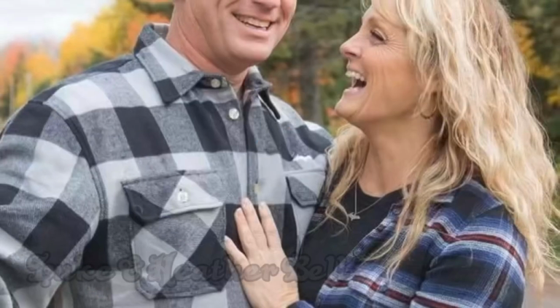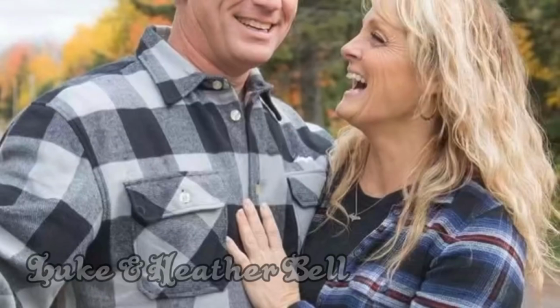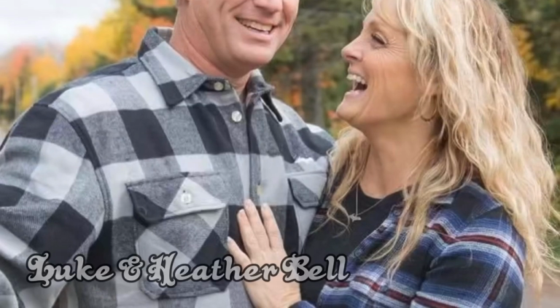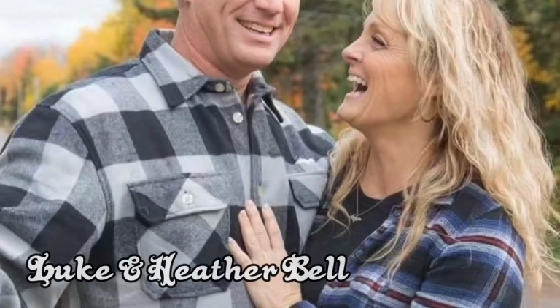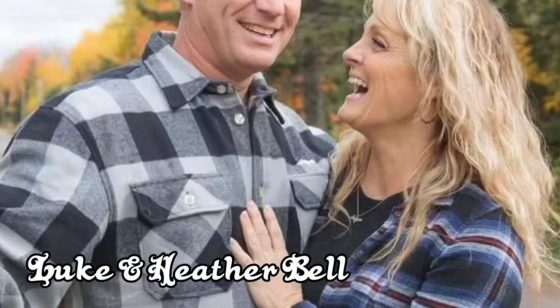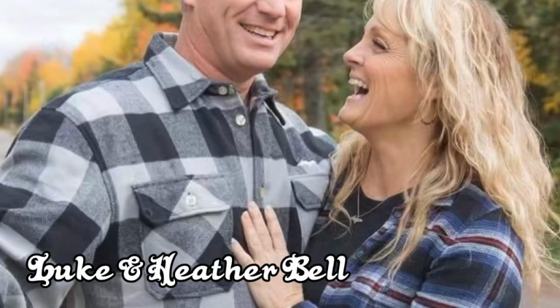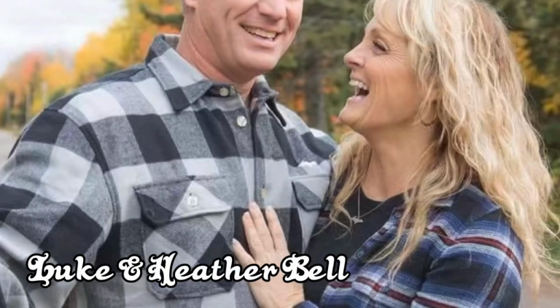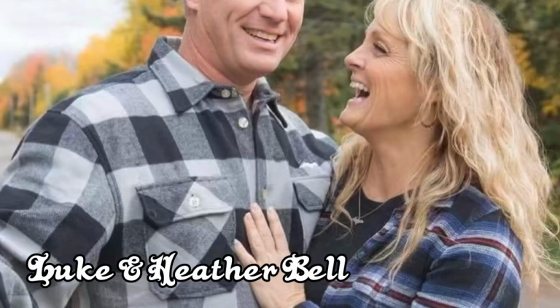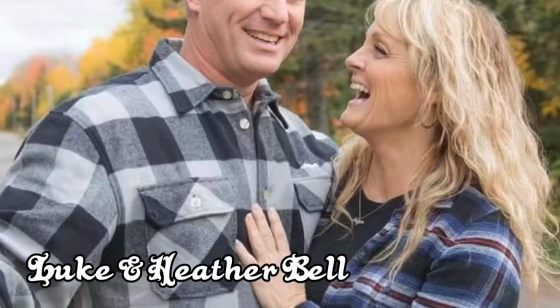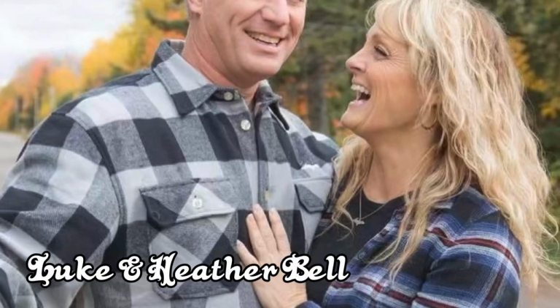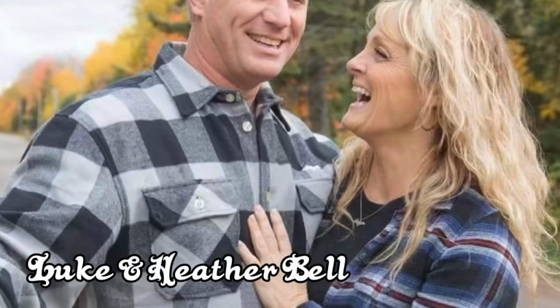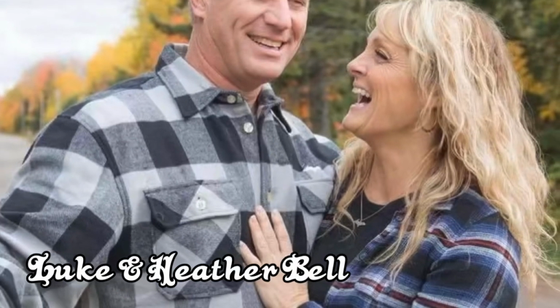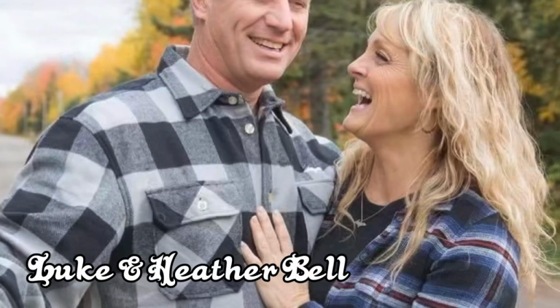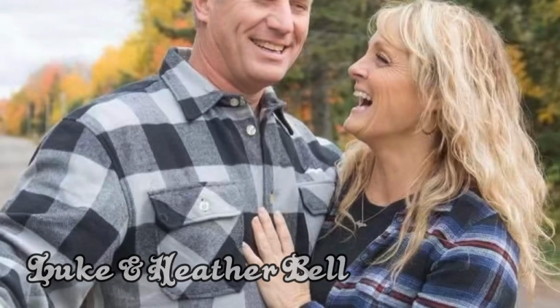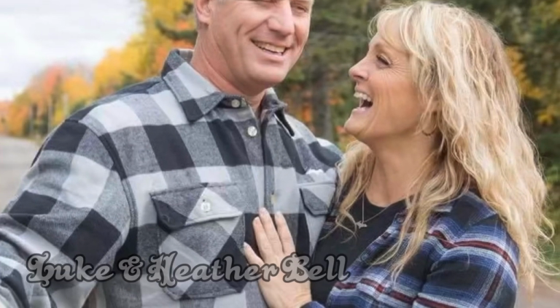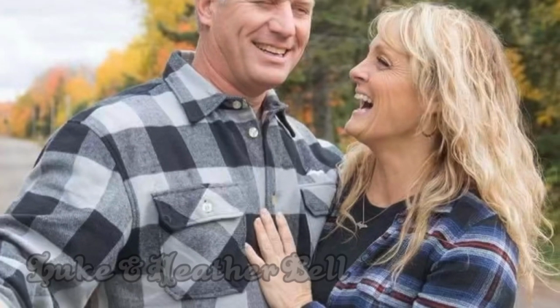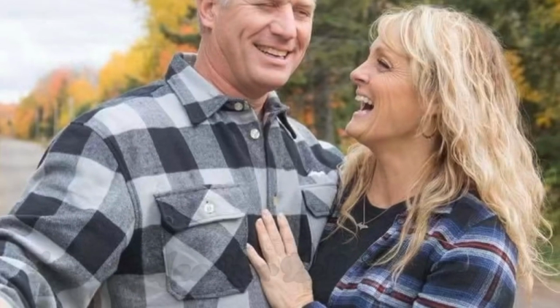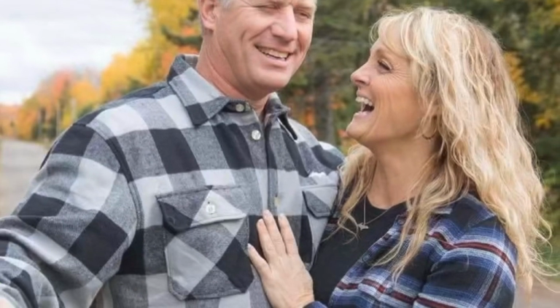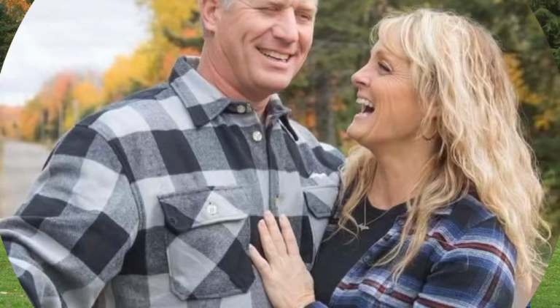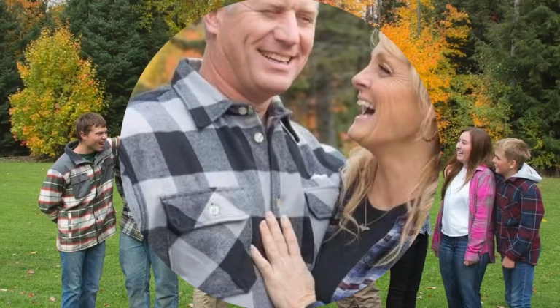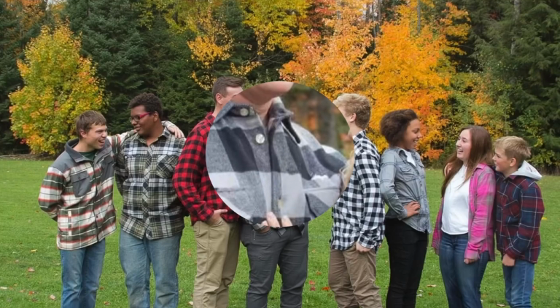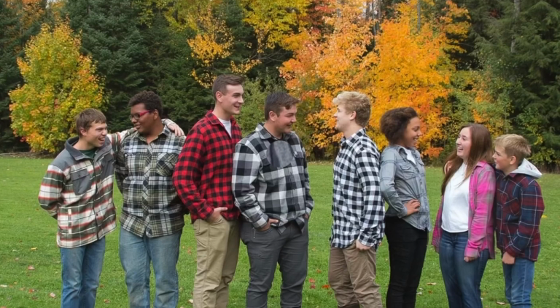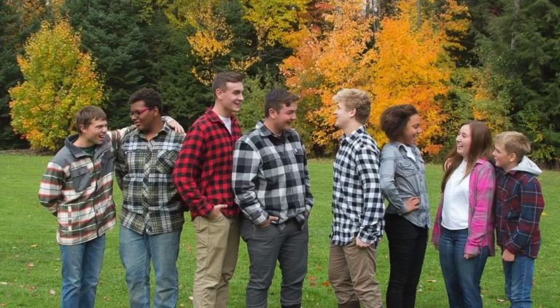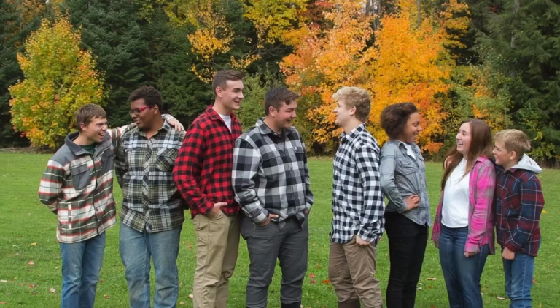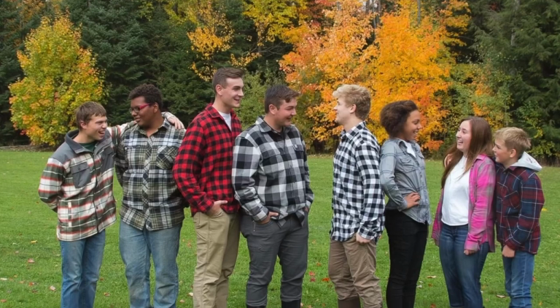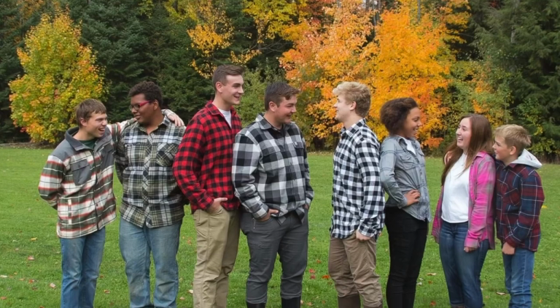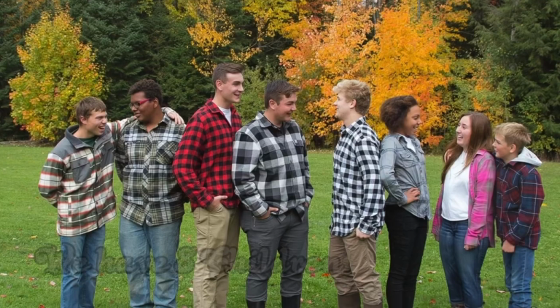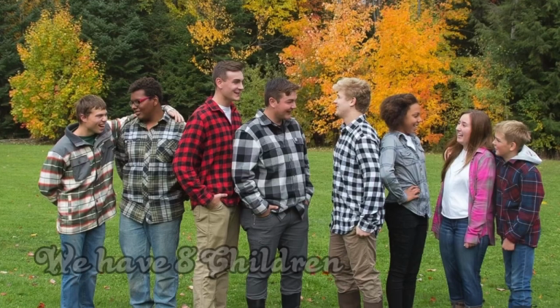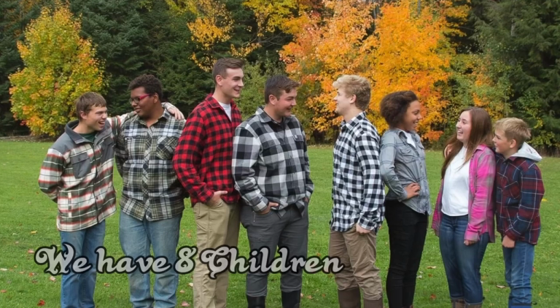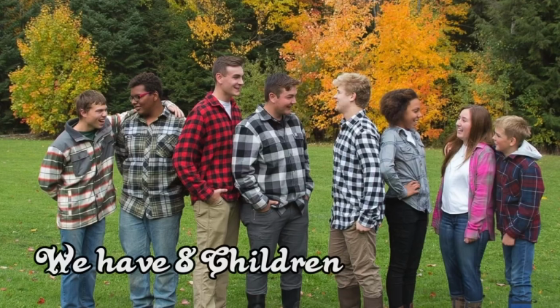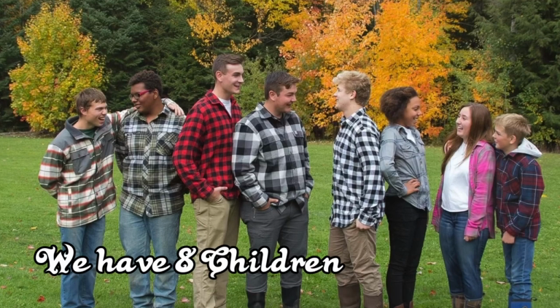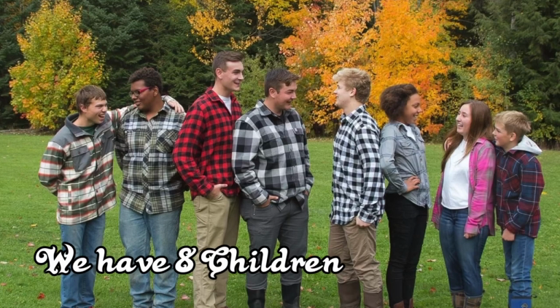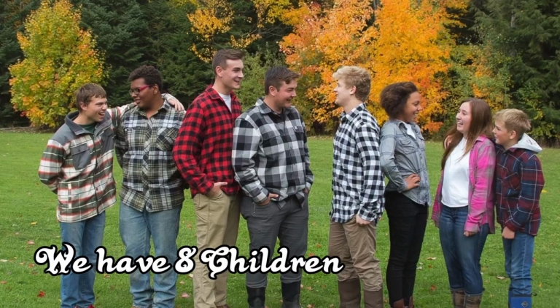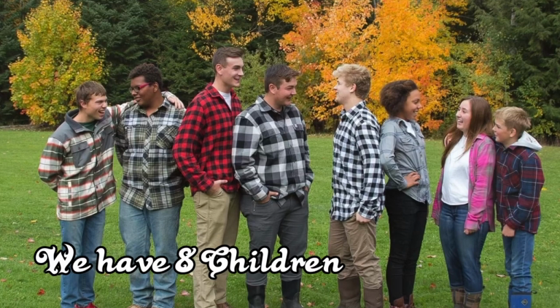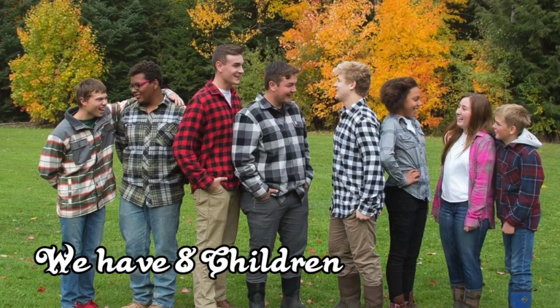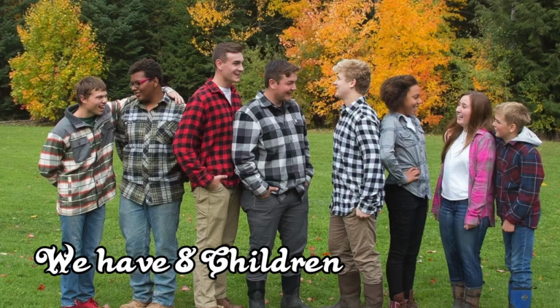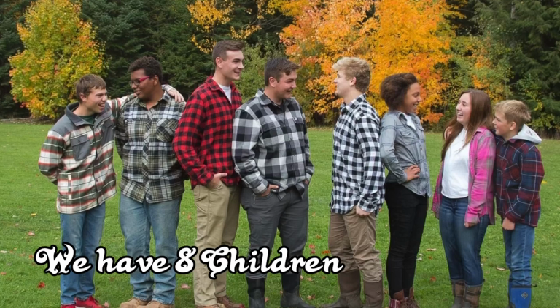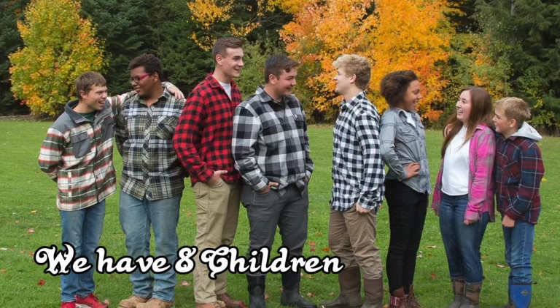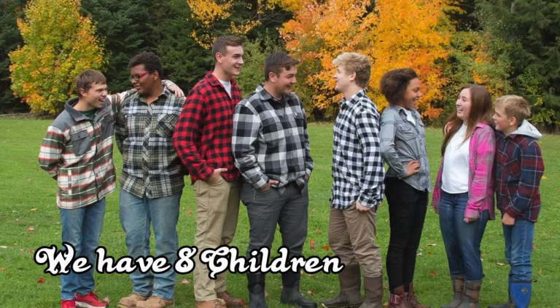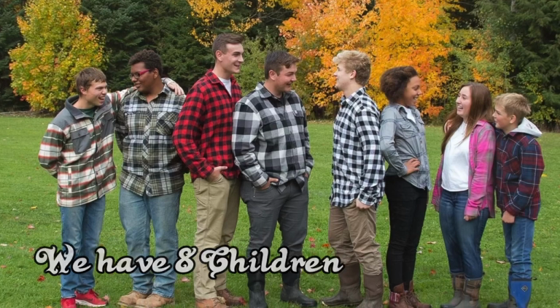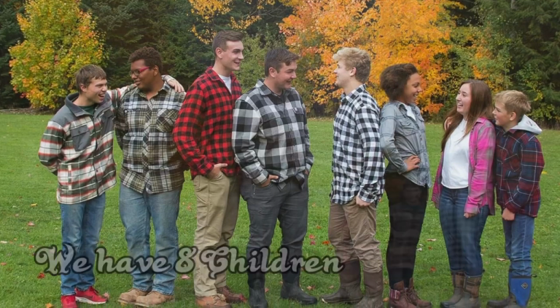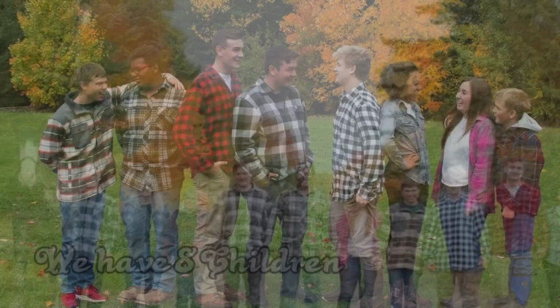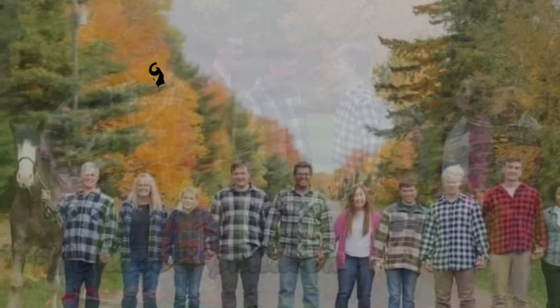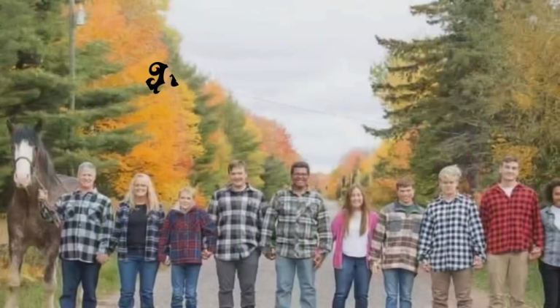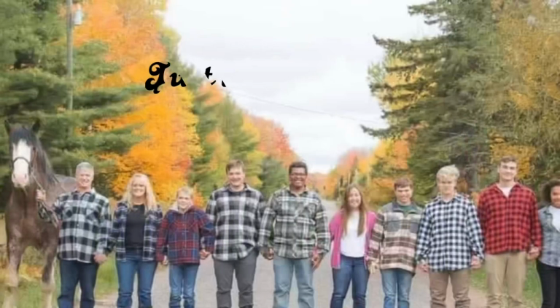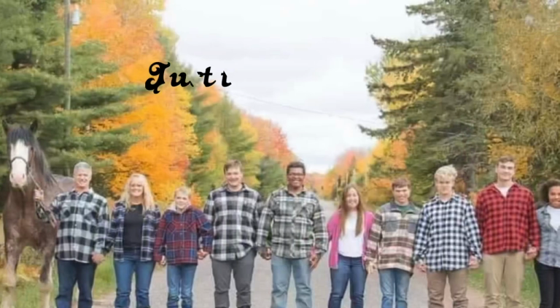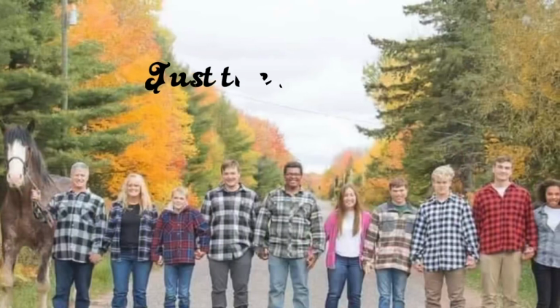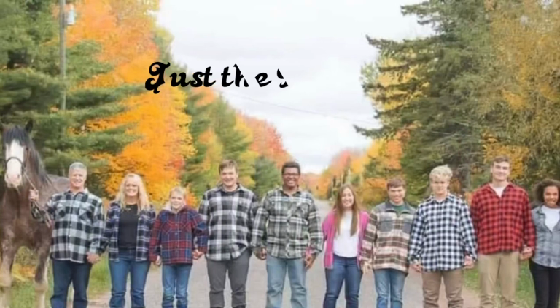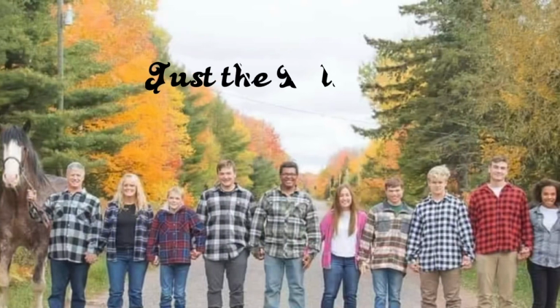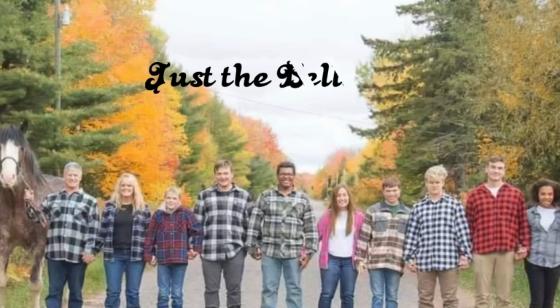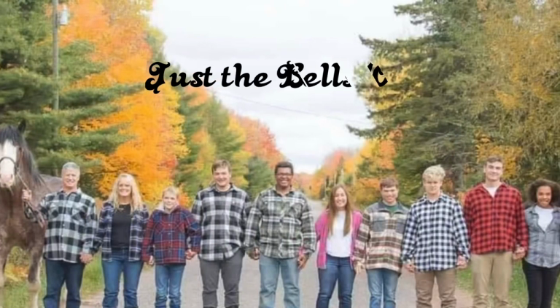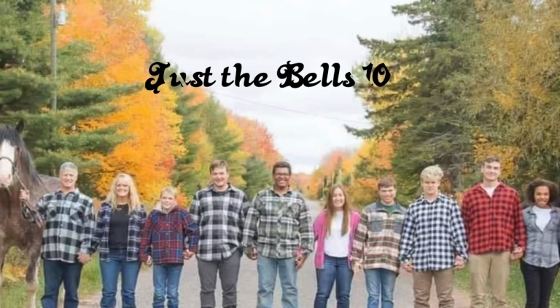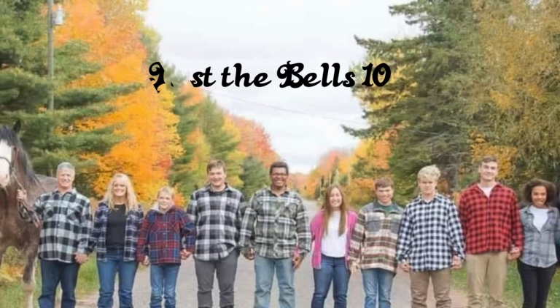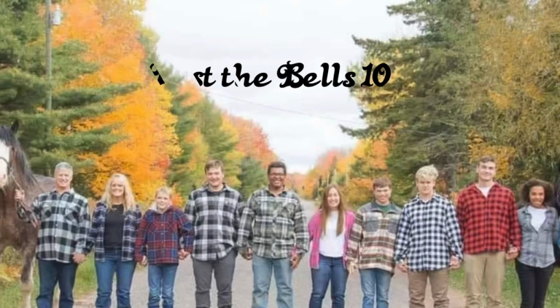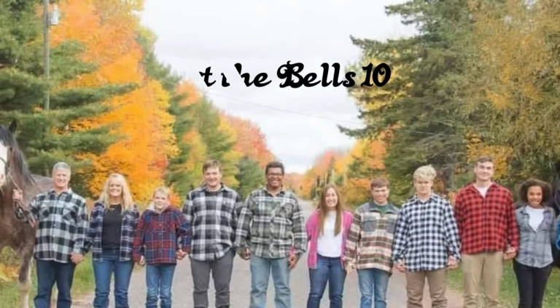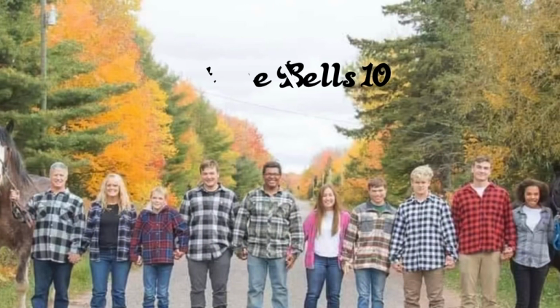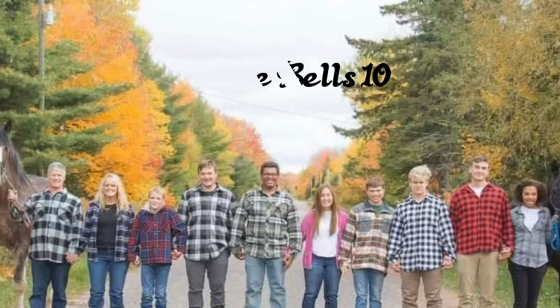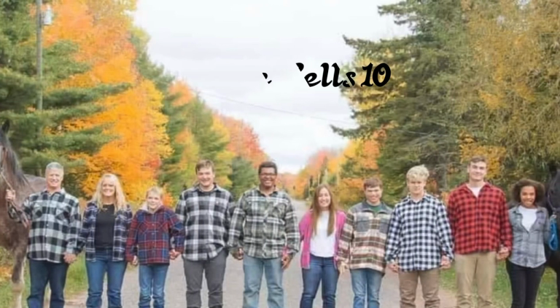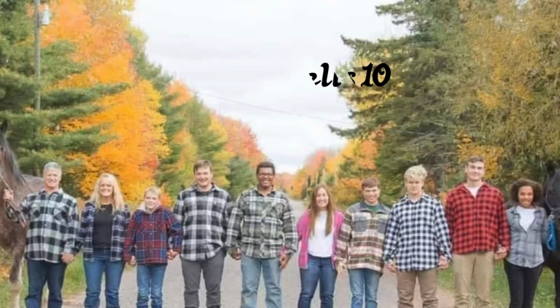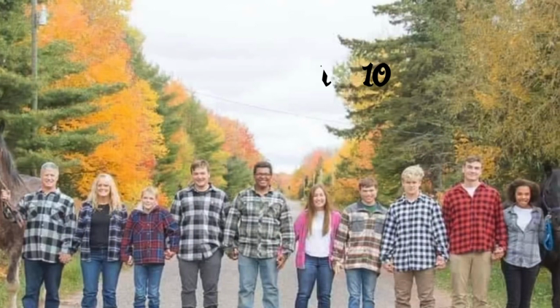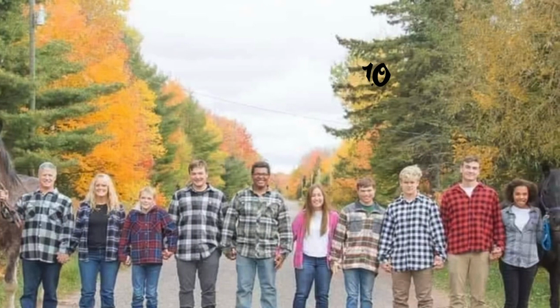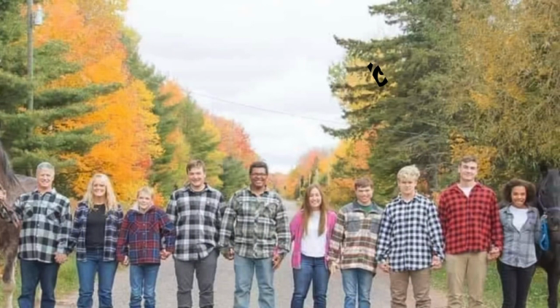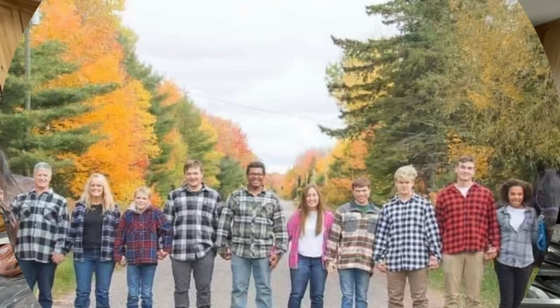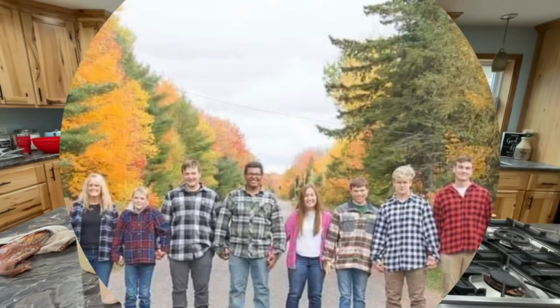We are Luke and Heather Bell, and we have eight children — seven of them we adopted. And this is Just the Bells.